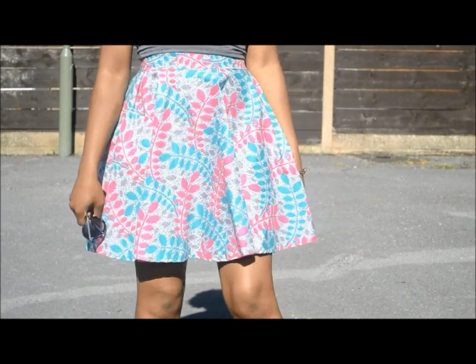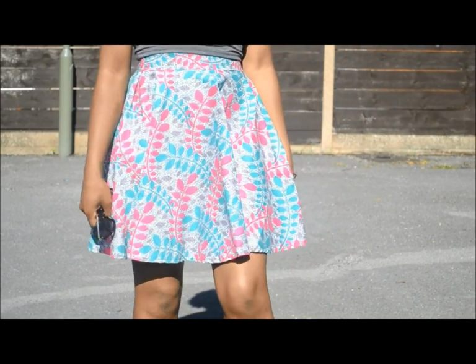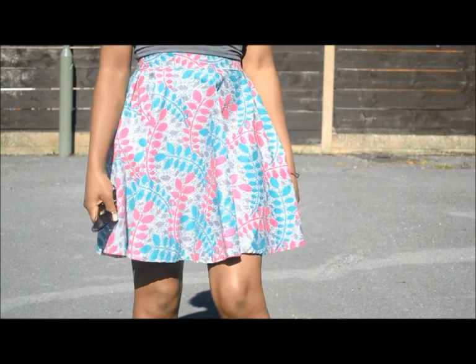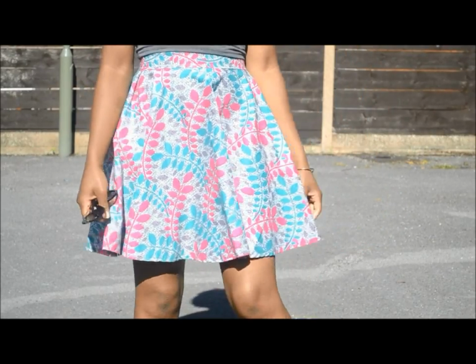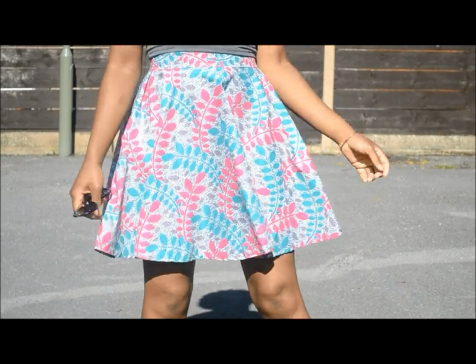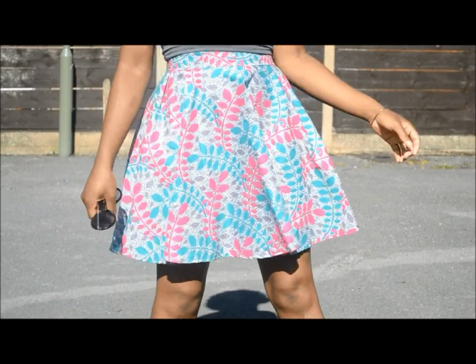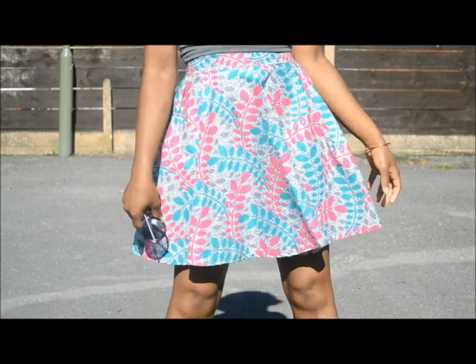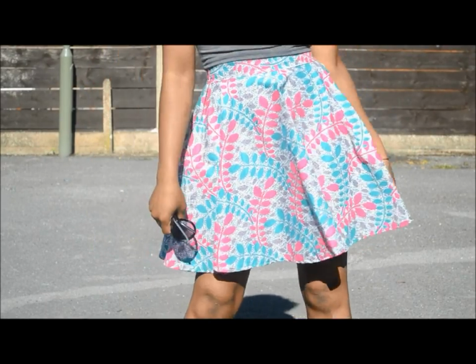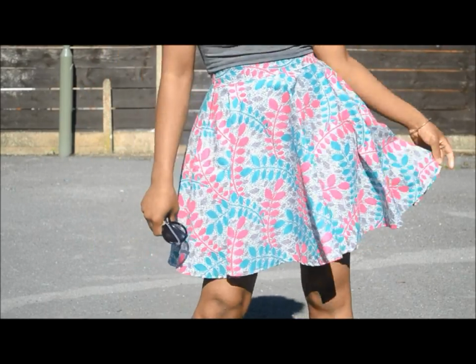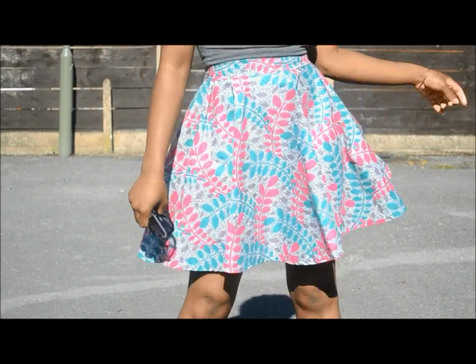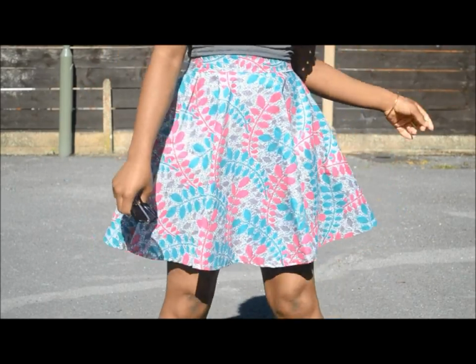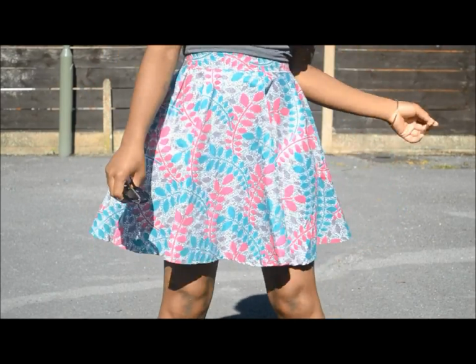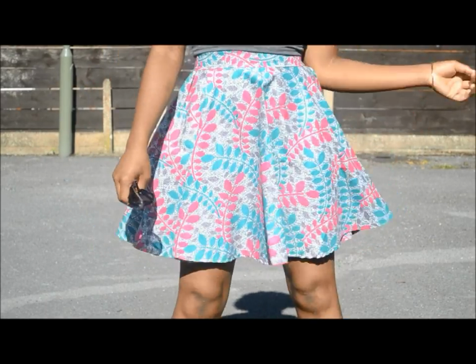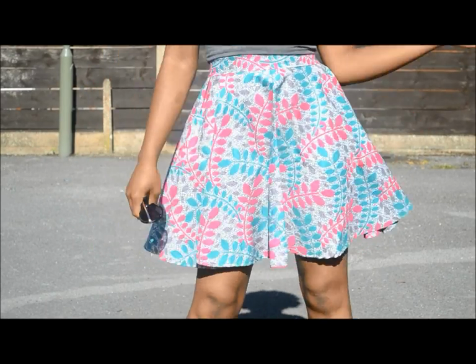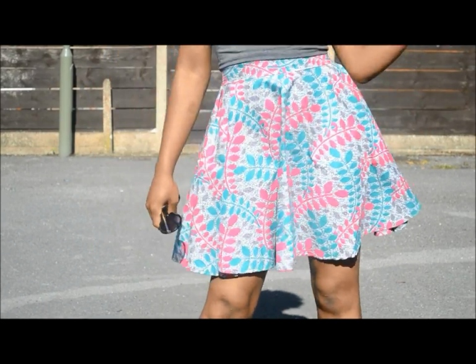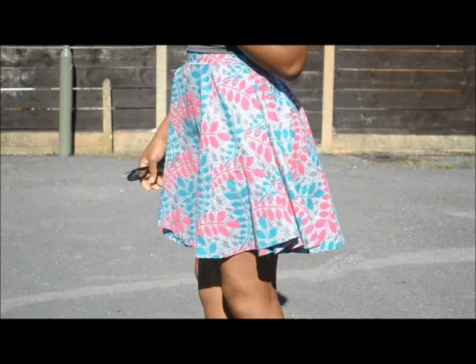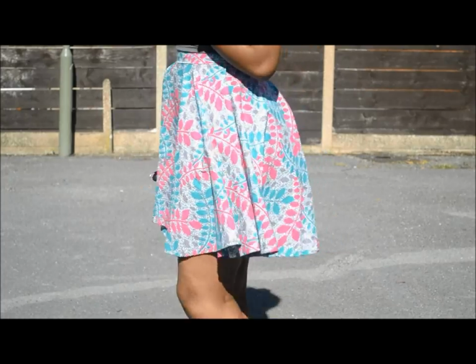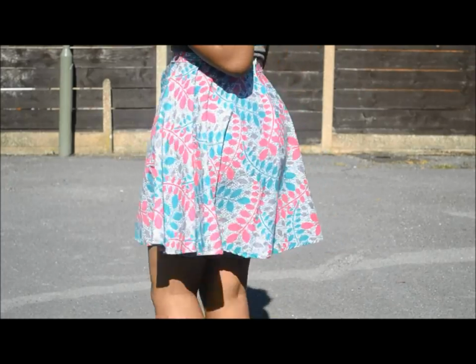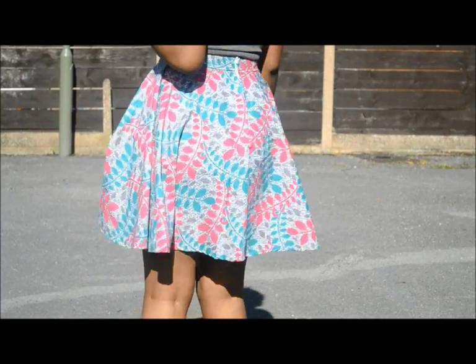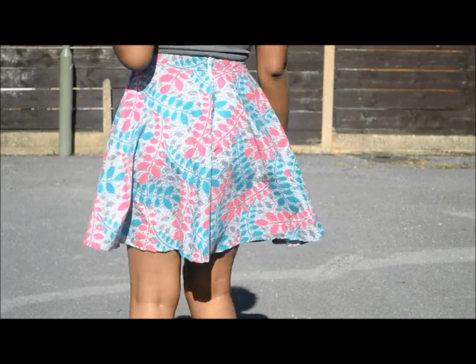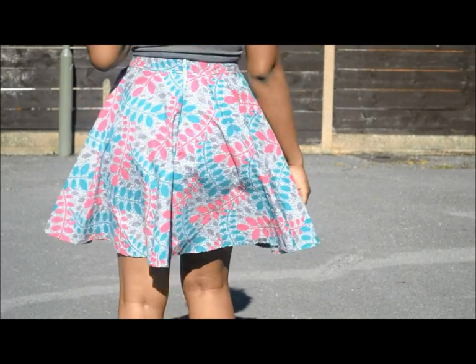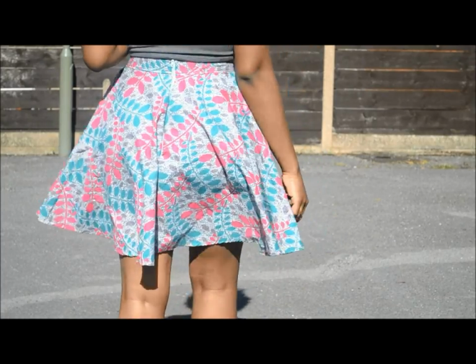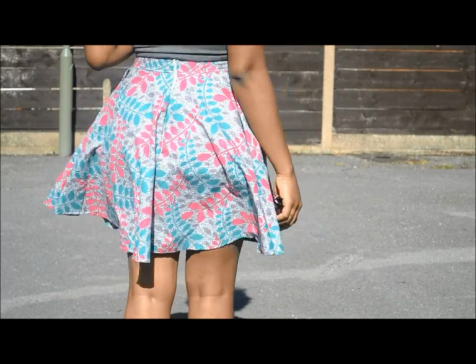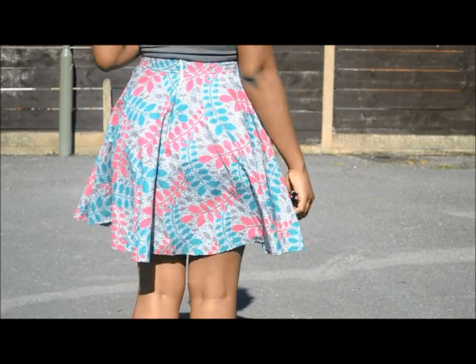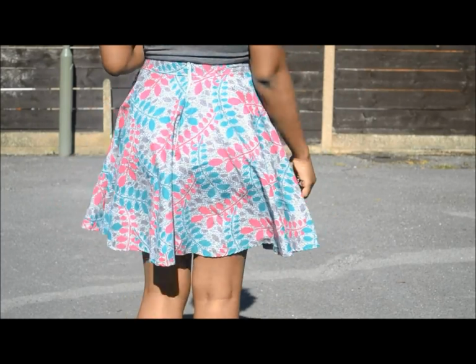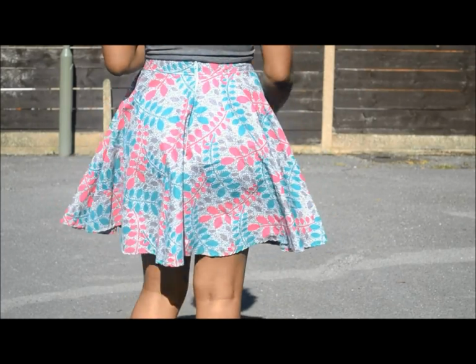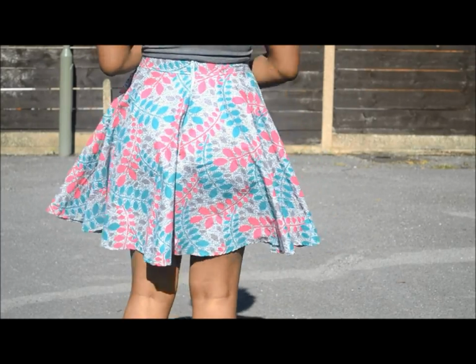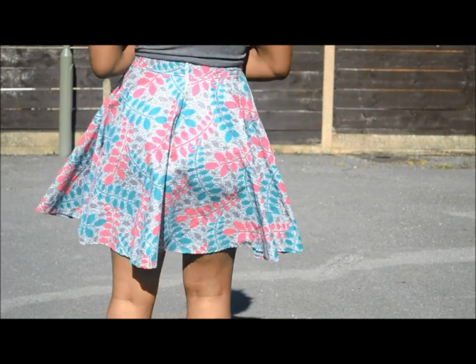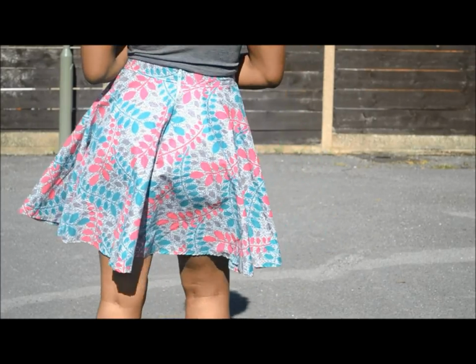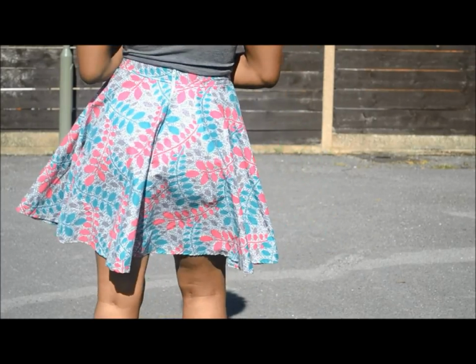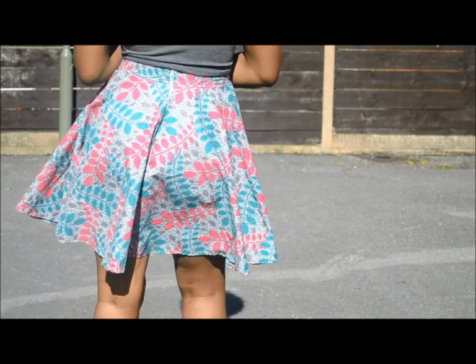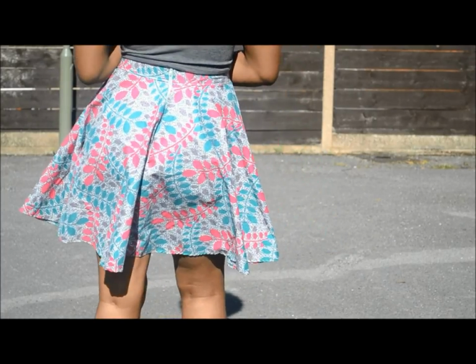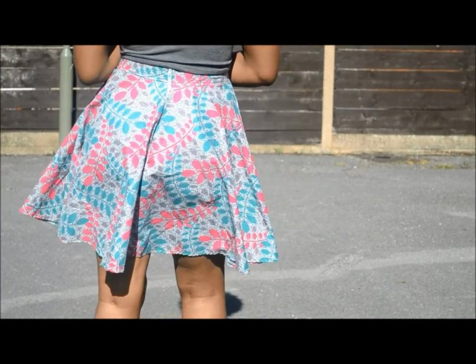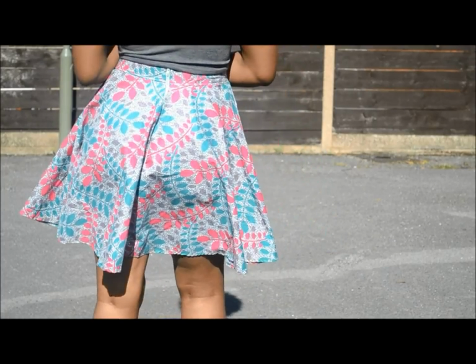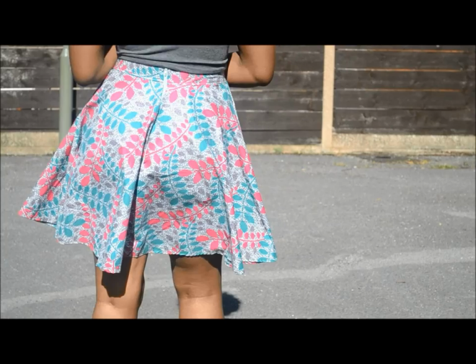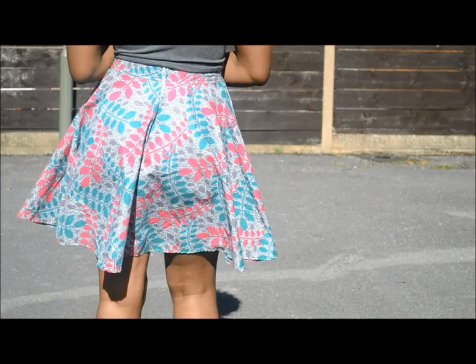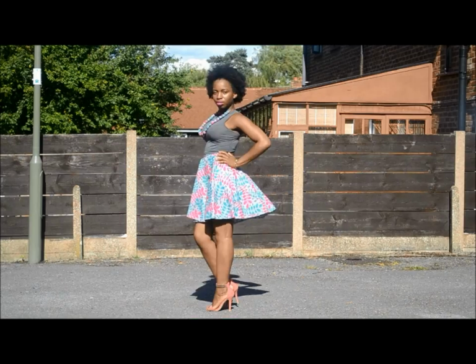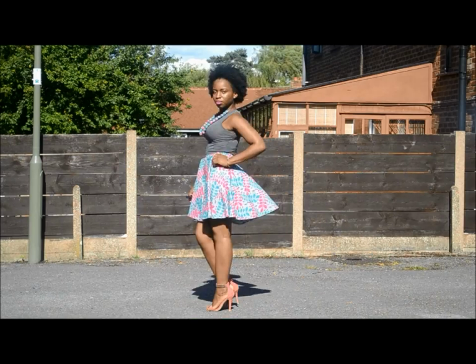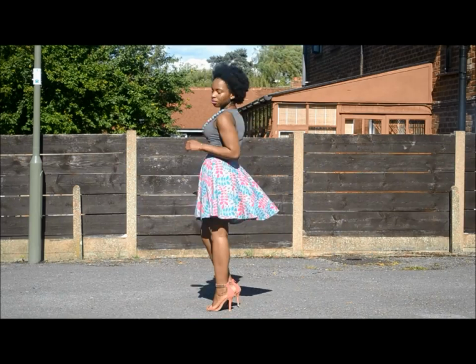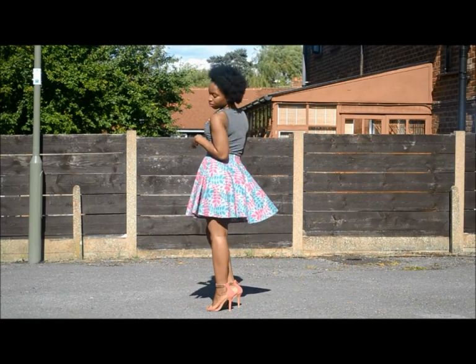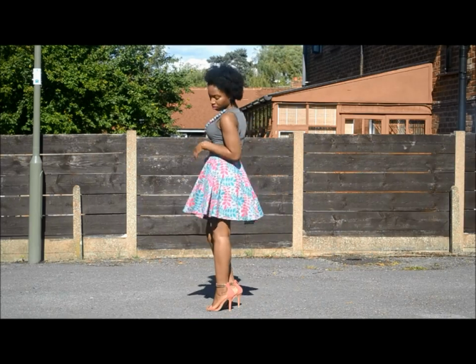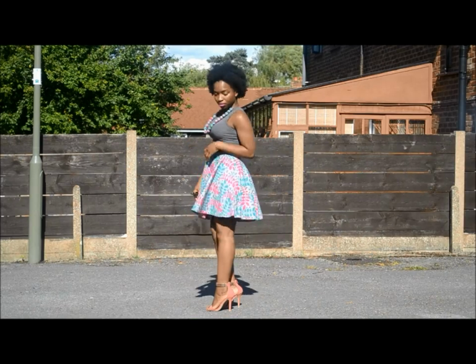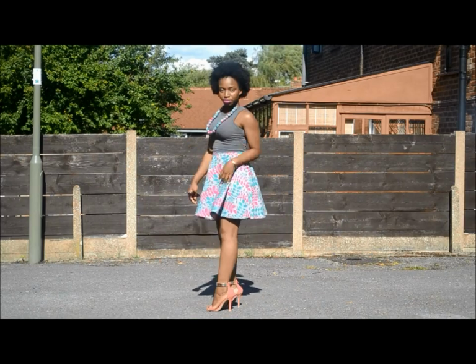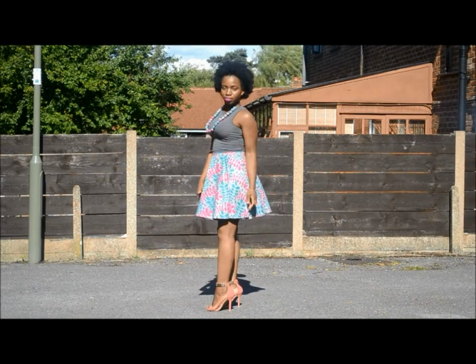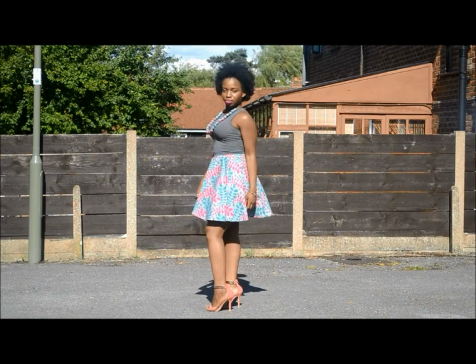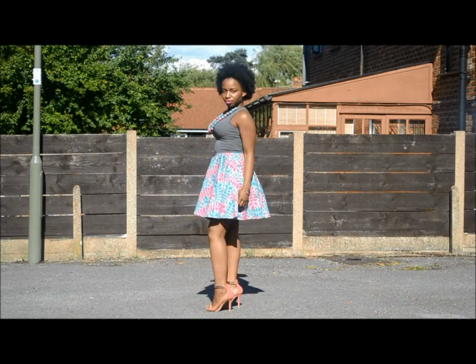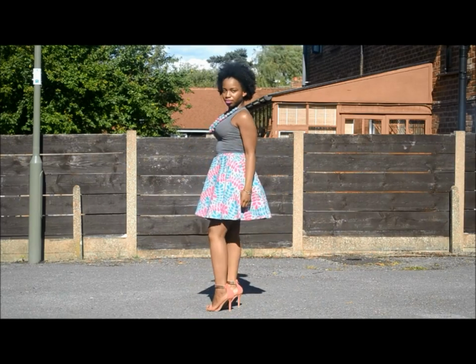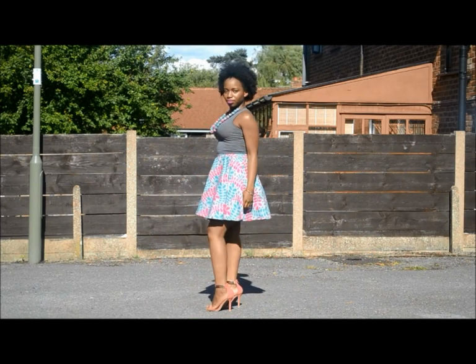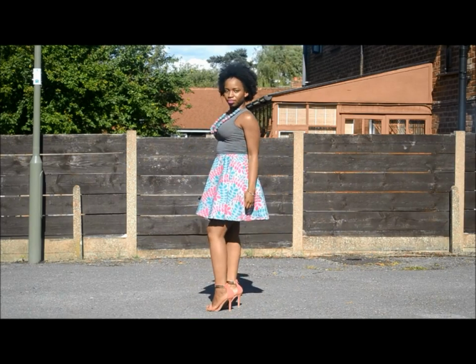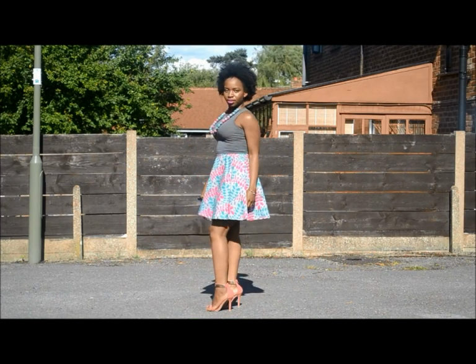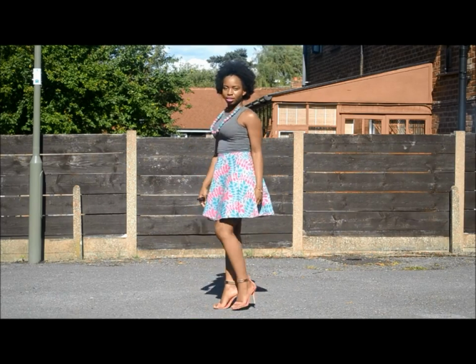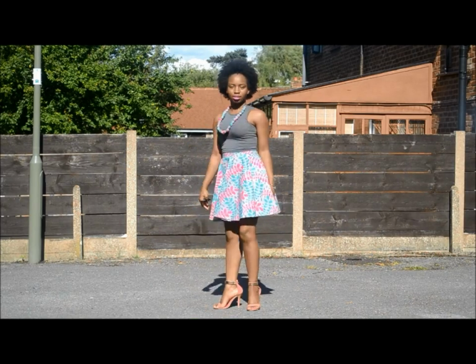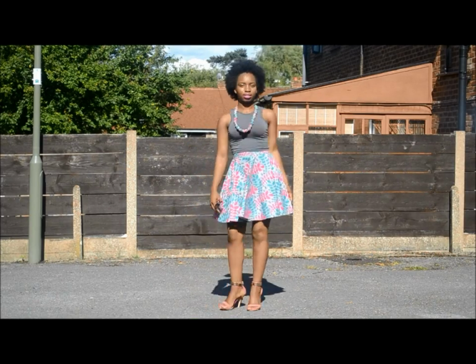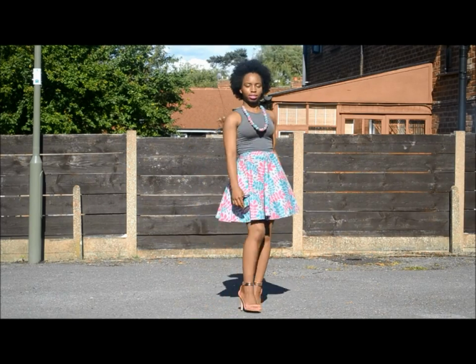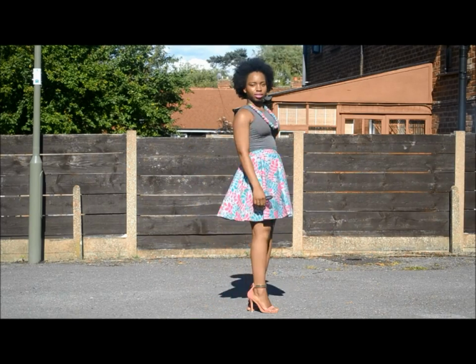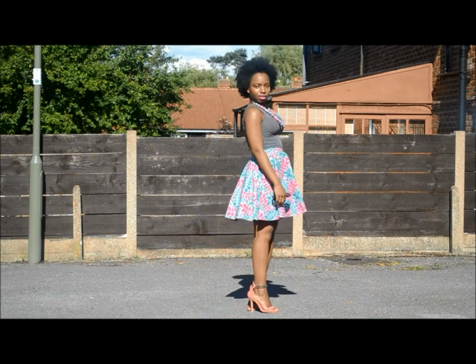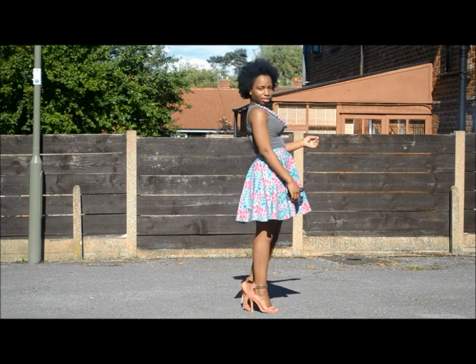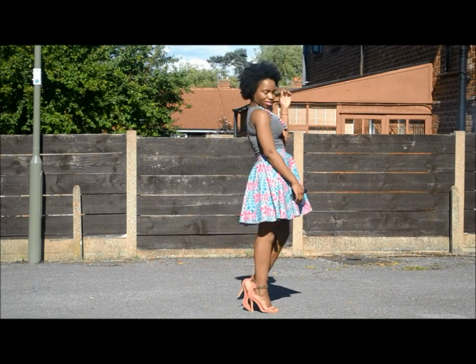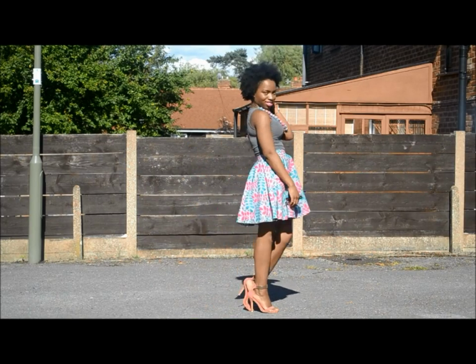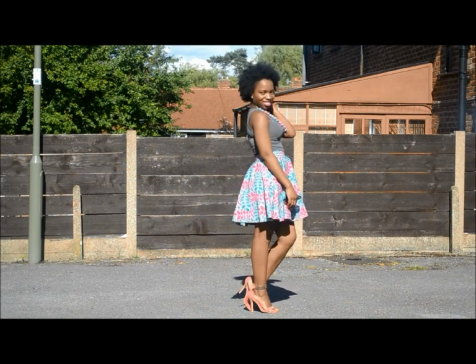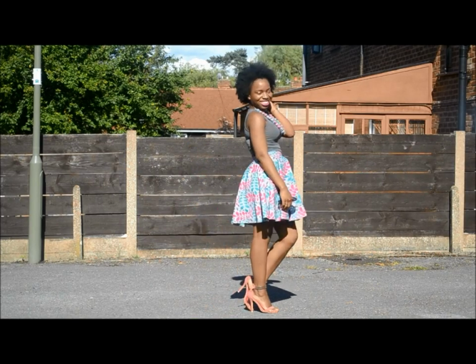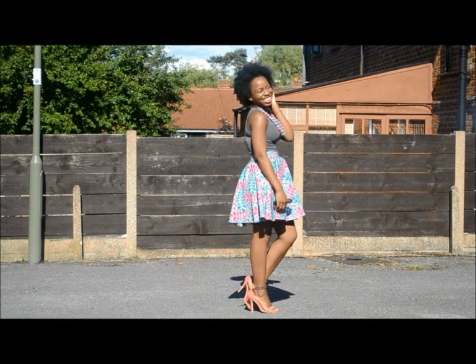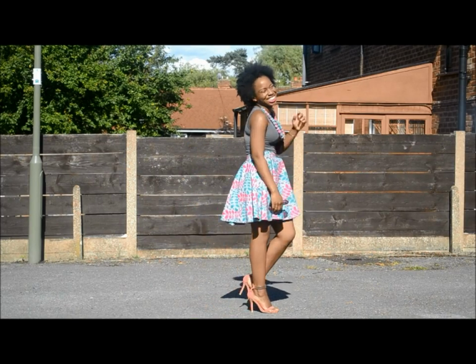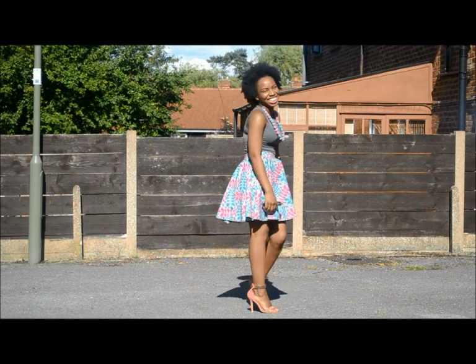Welcome back to my channel everyone. Today I'll be showing you how to make this circle skirt using Ankara fabric.